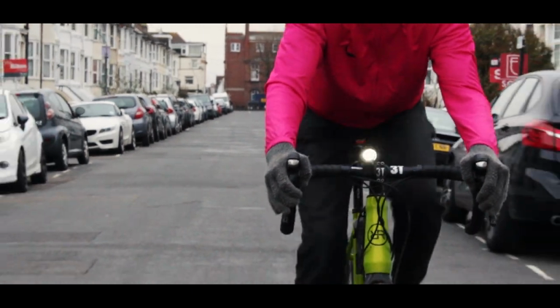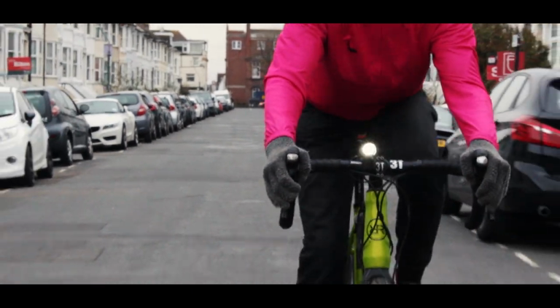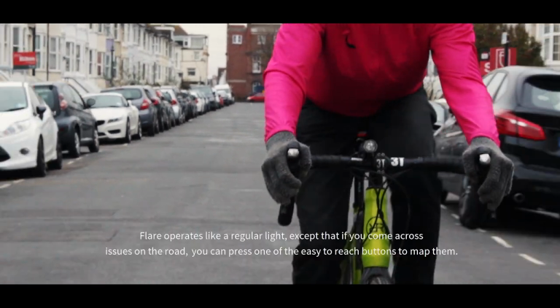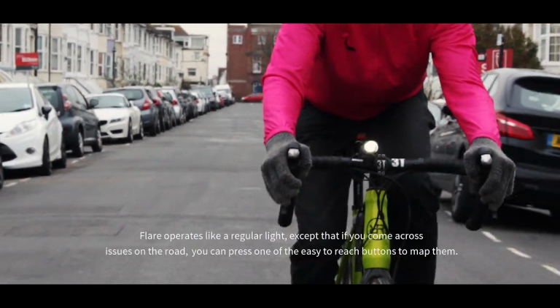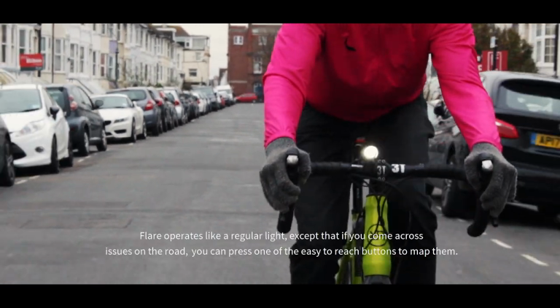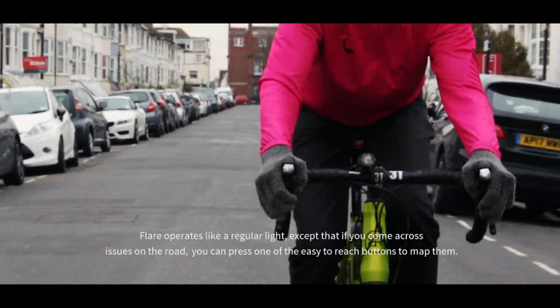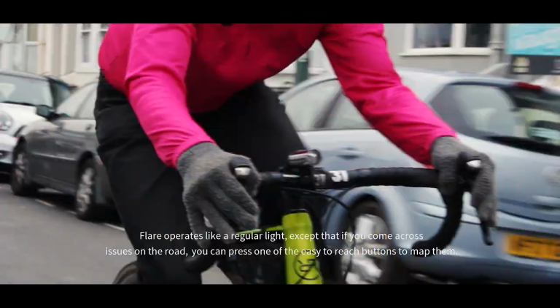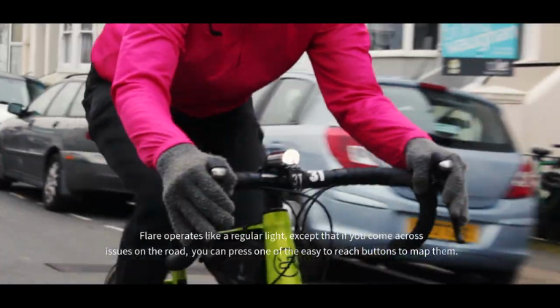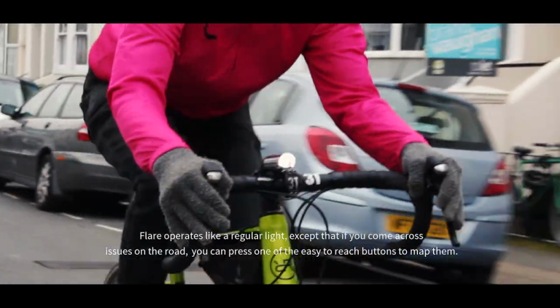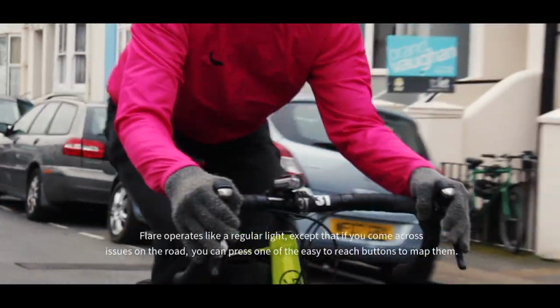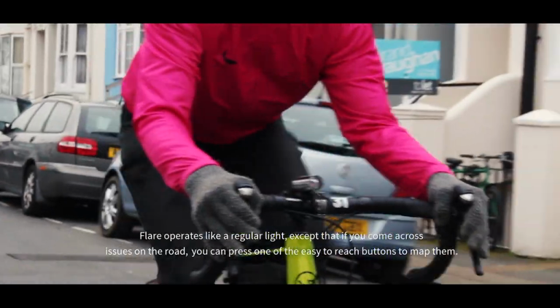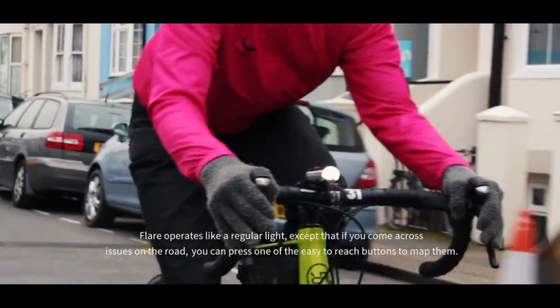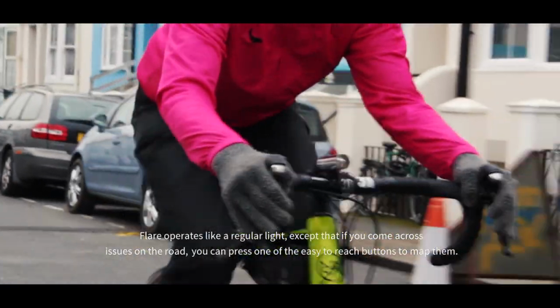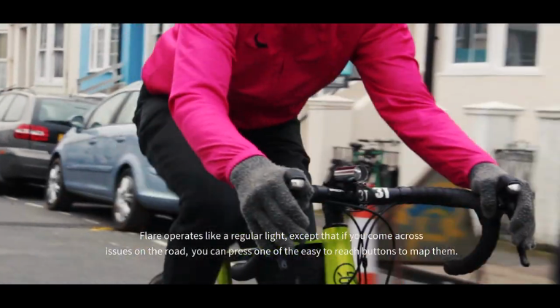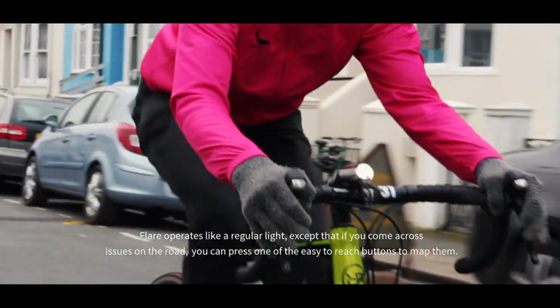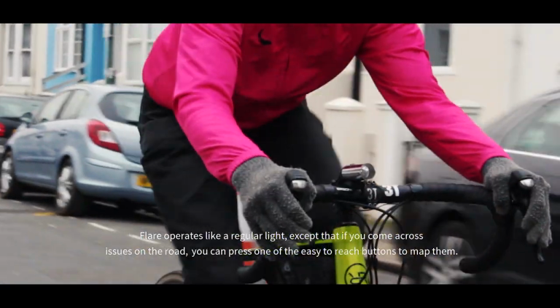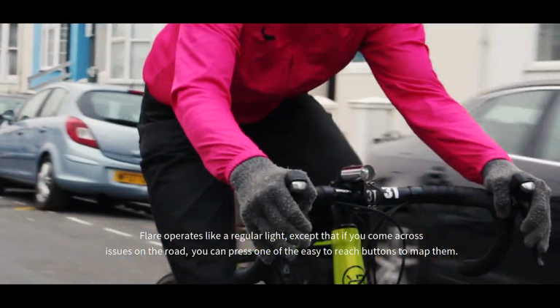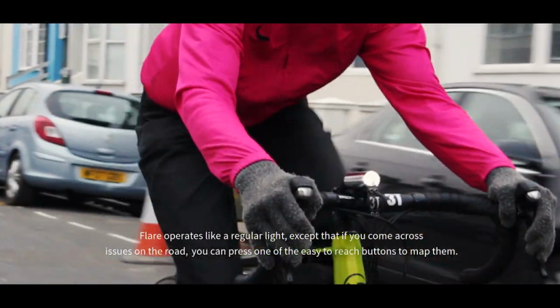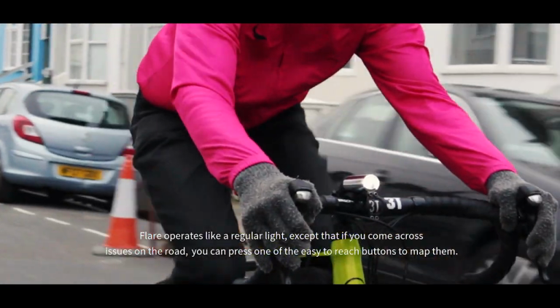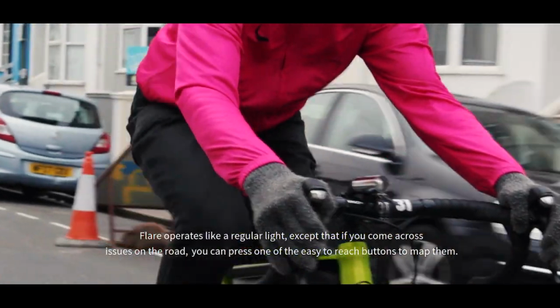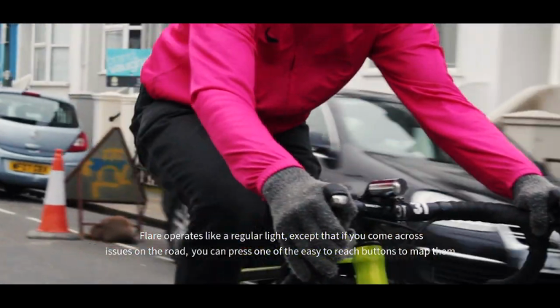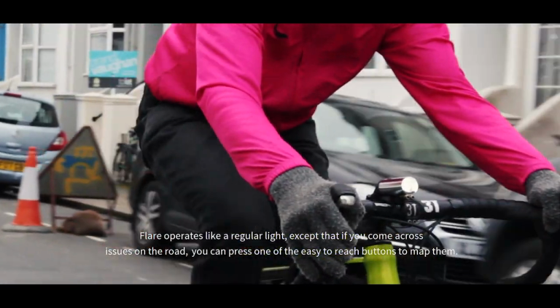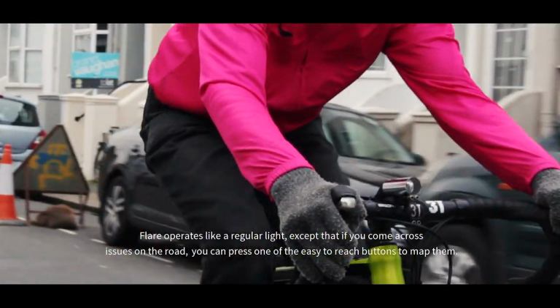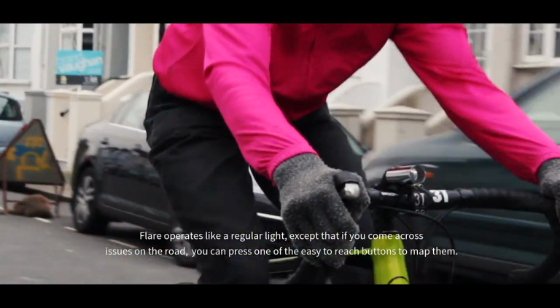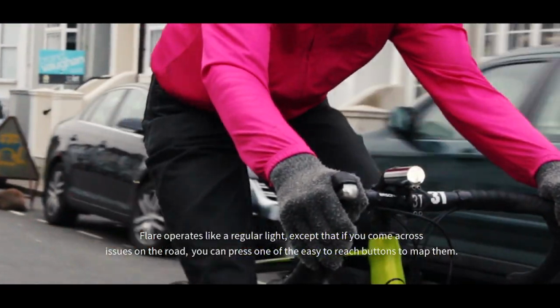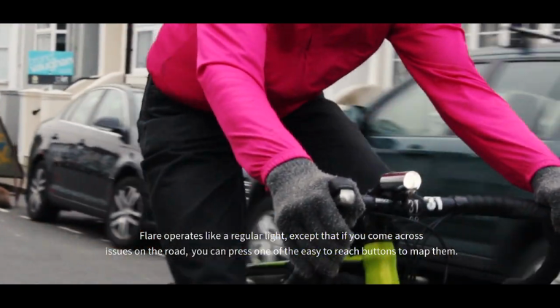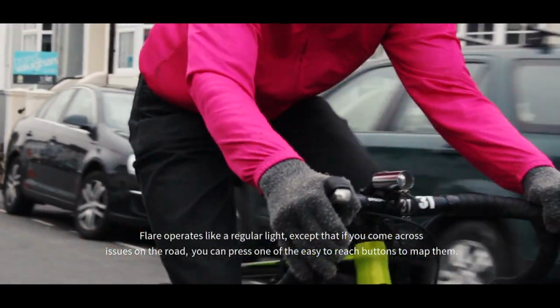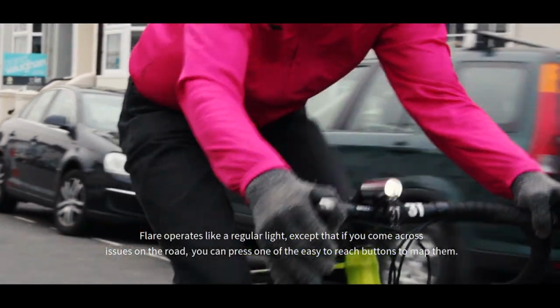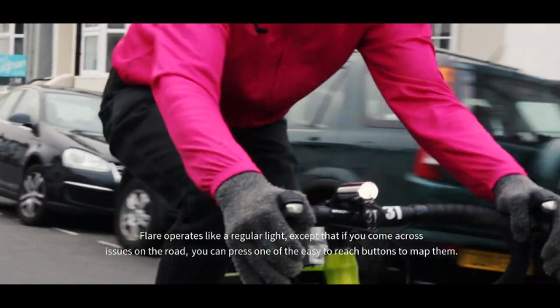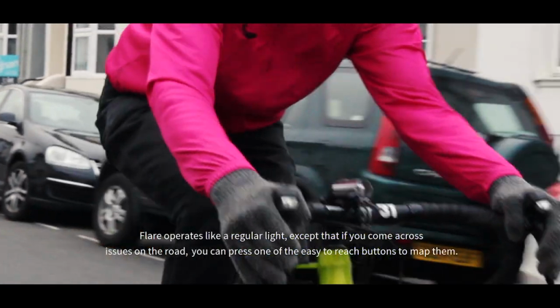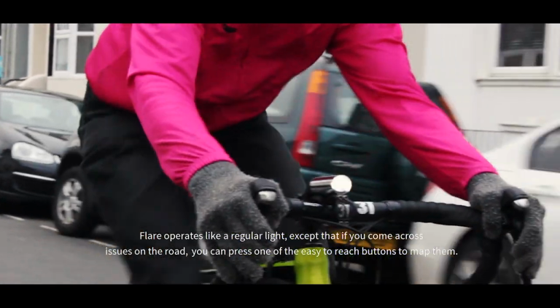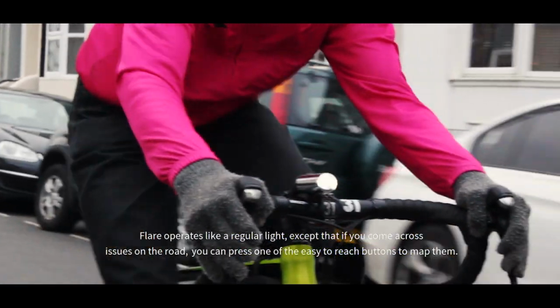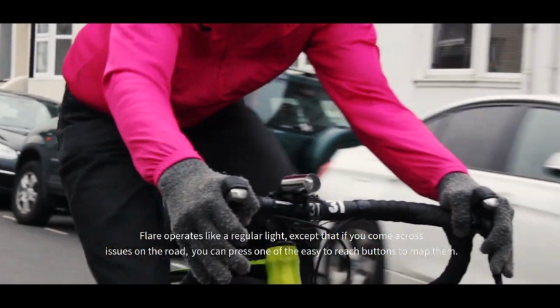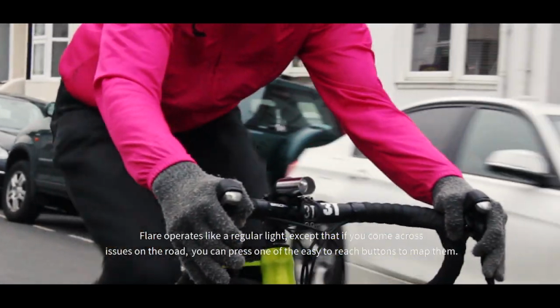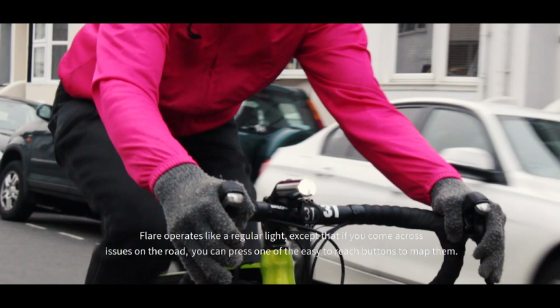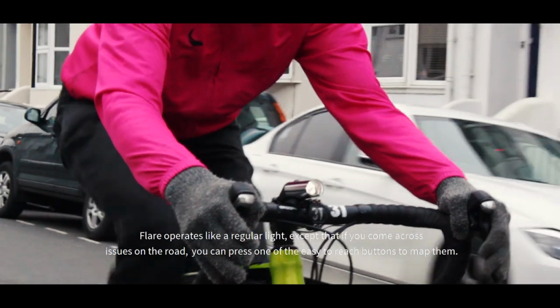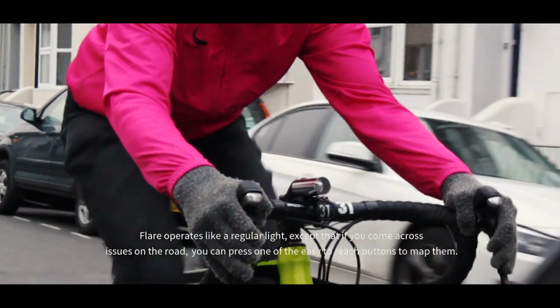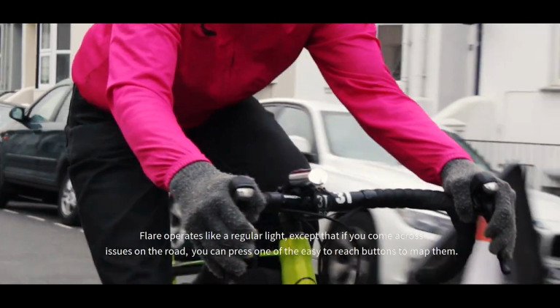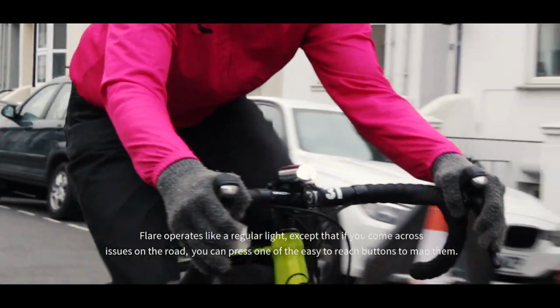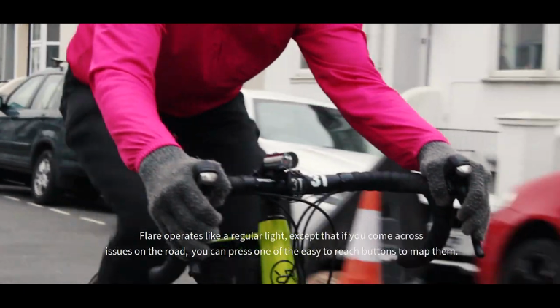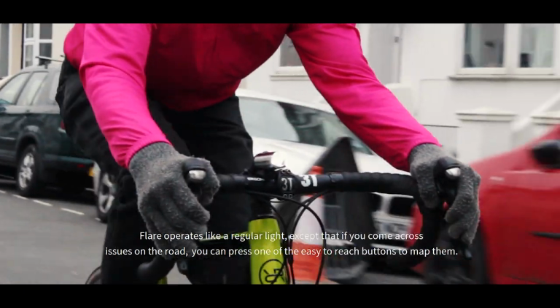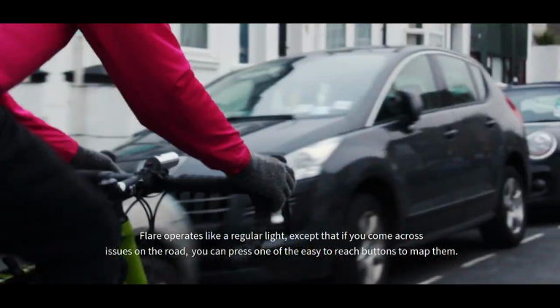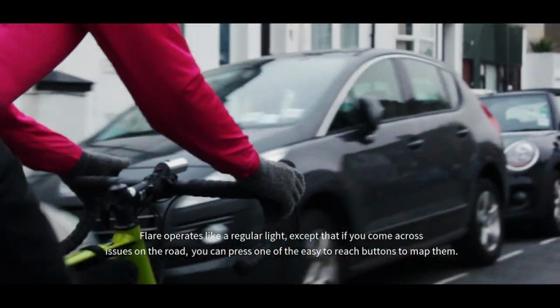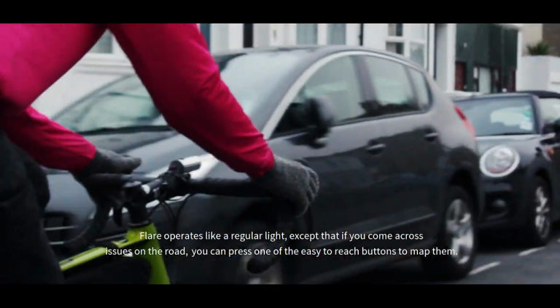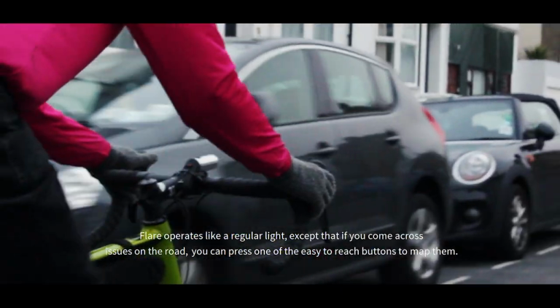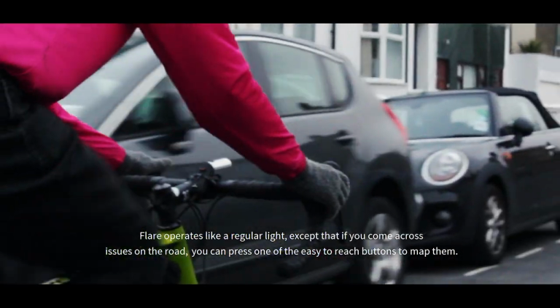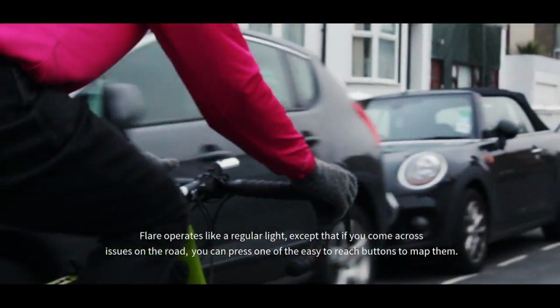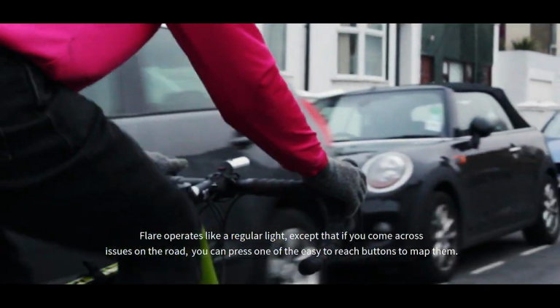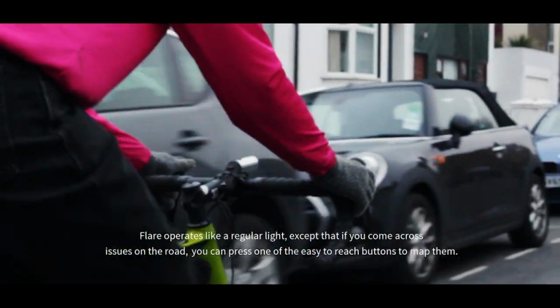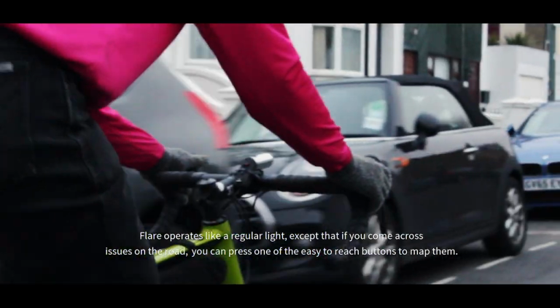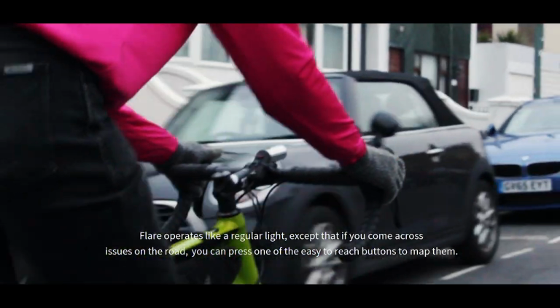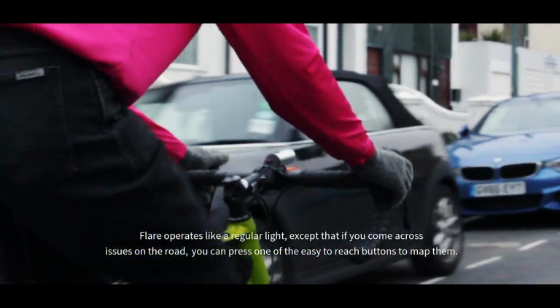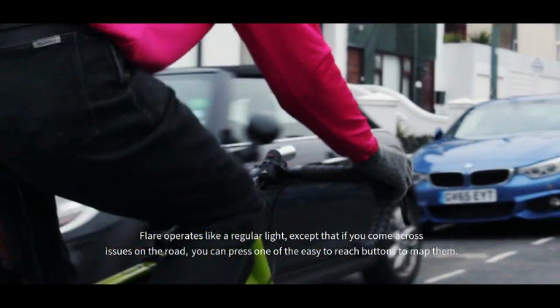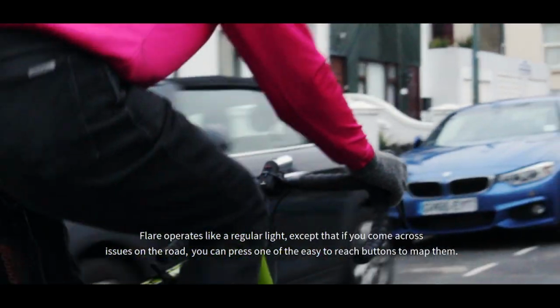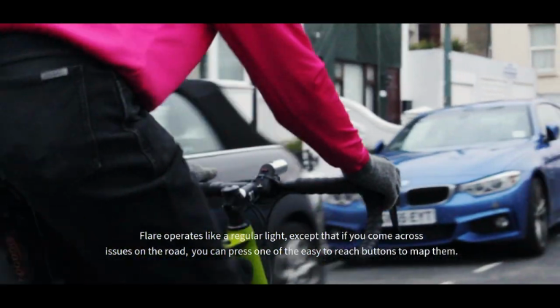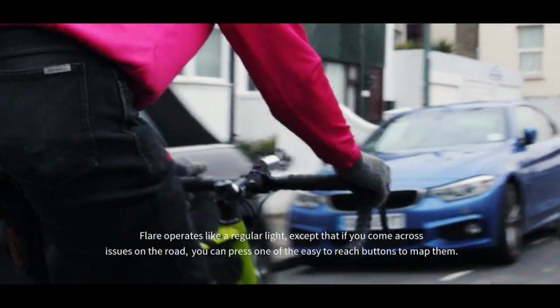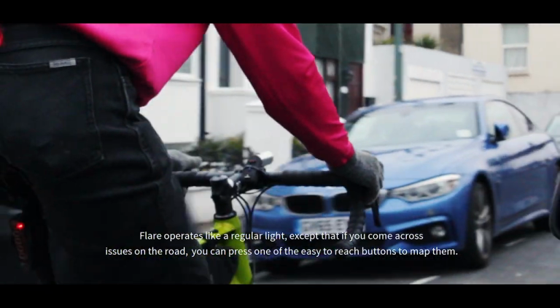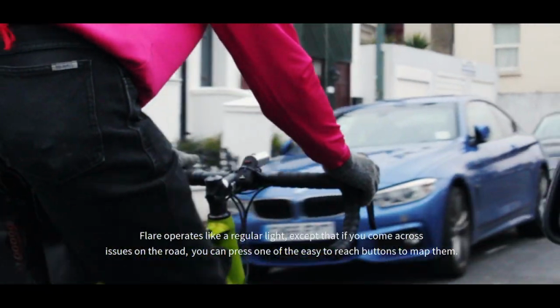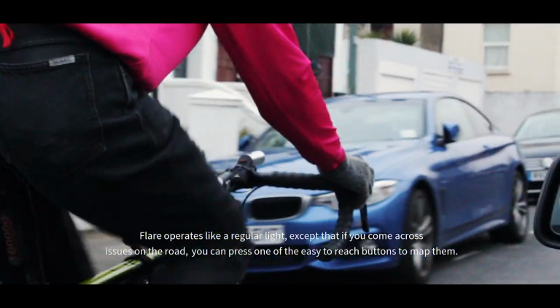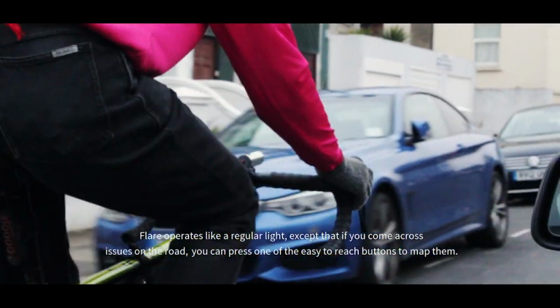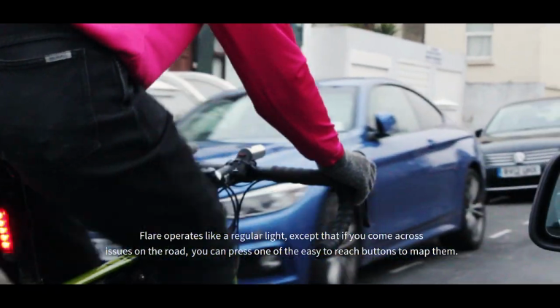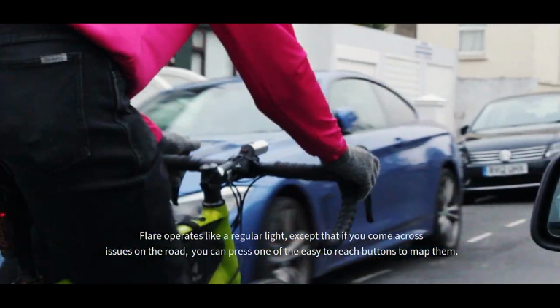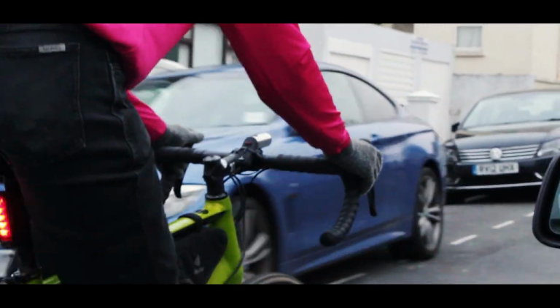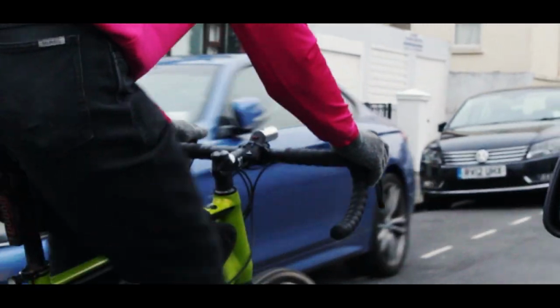Flare operates just like a regular light, except if you come across issues on the road, you can press one of the easy-to-reach buttons to map them.